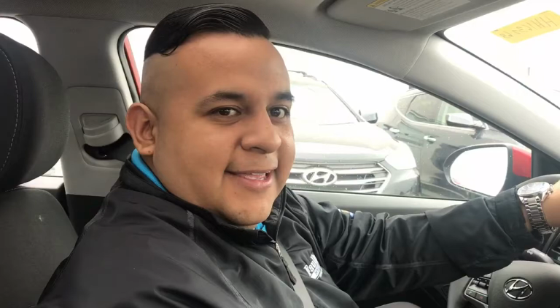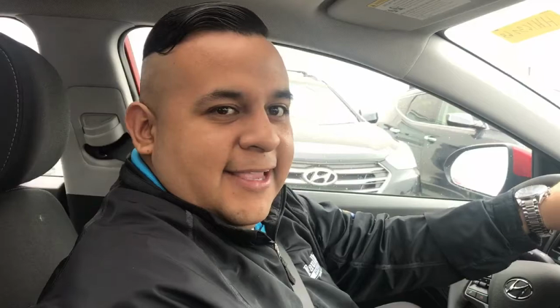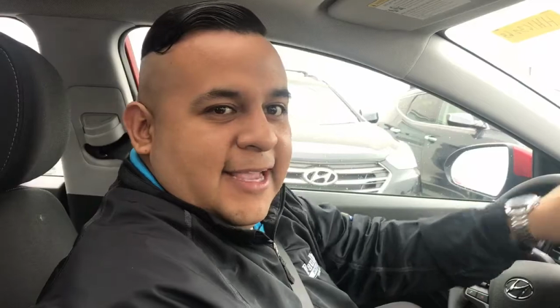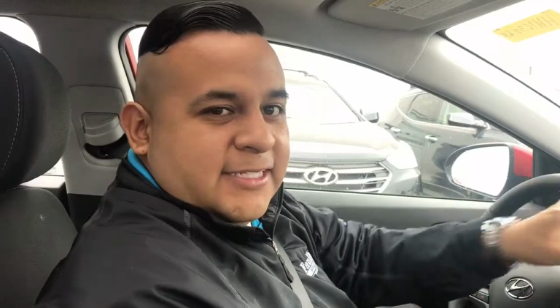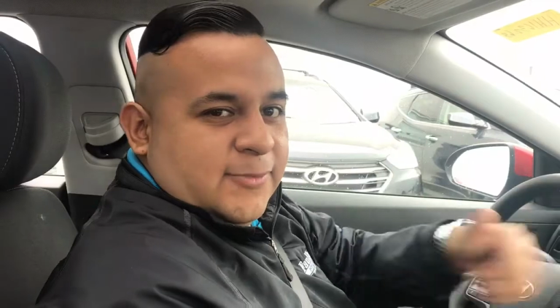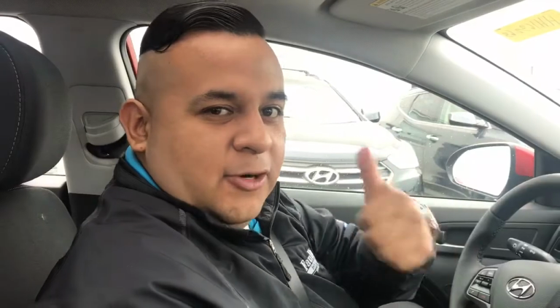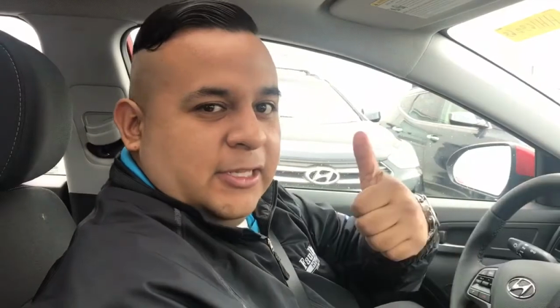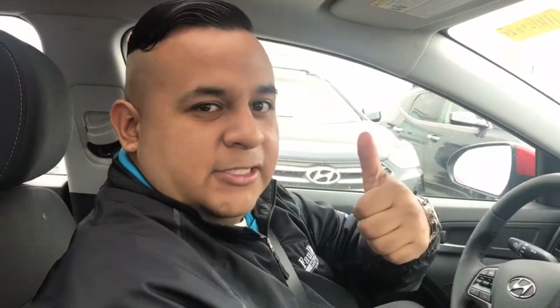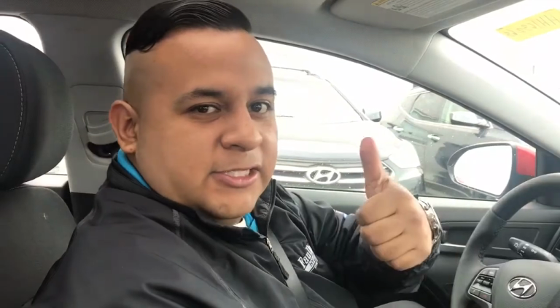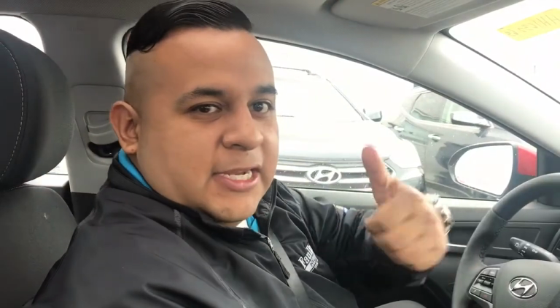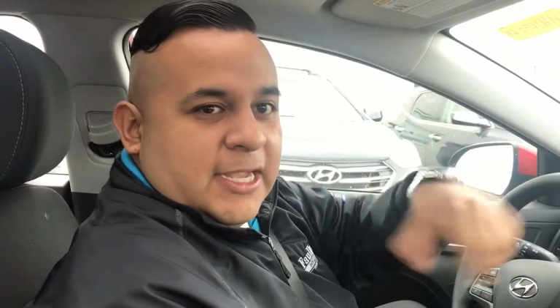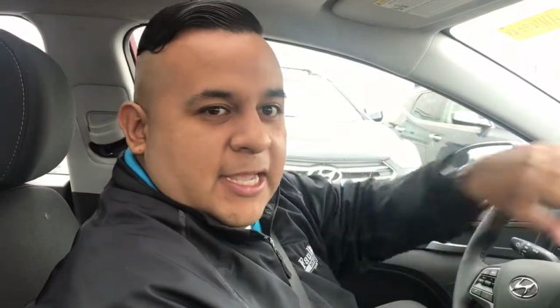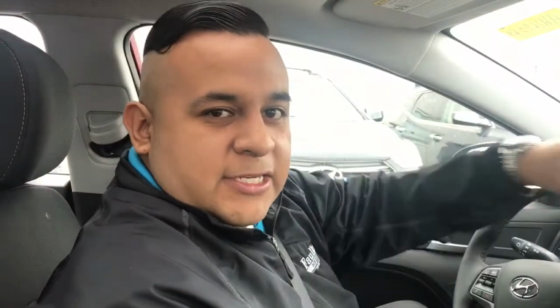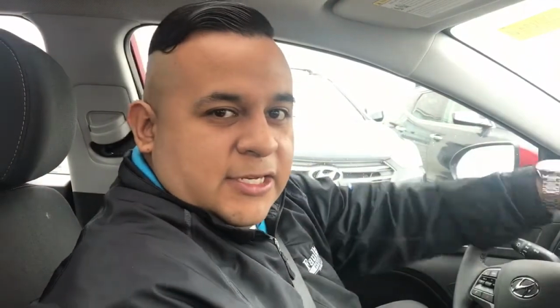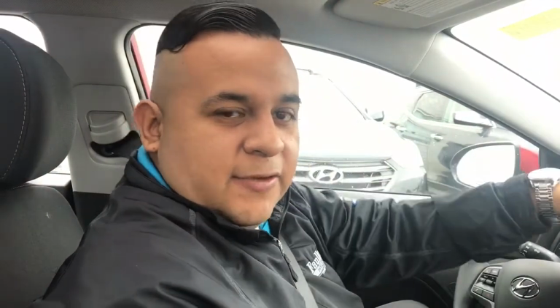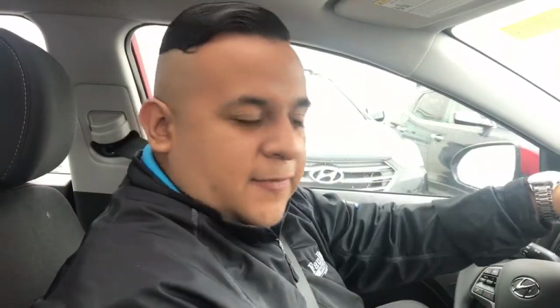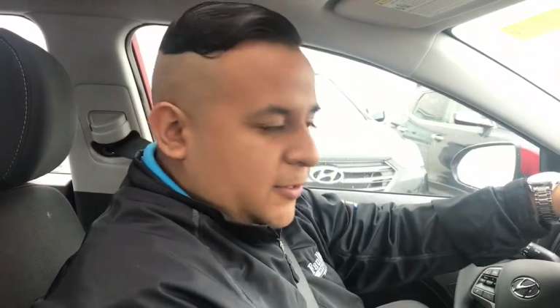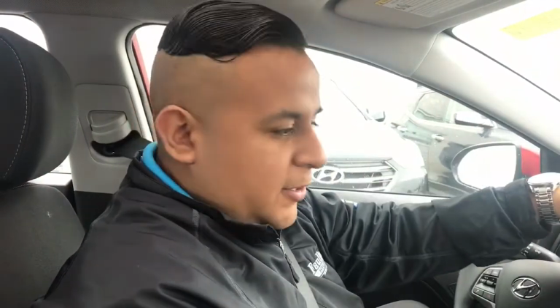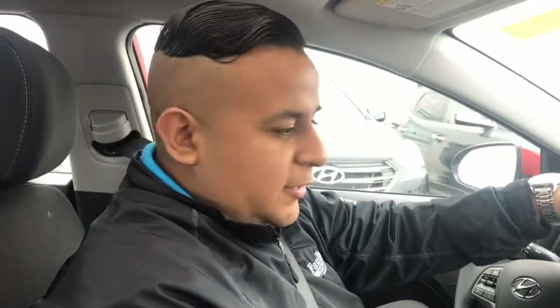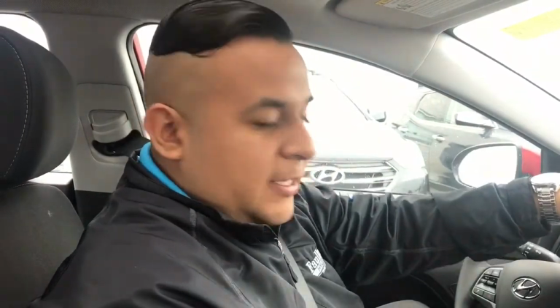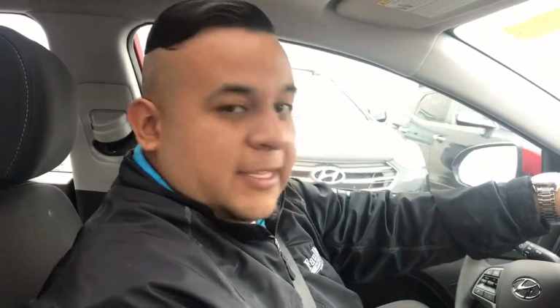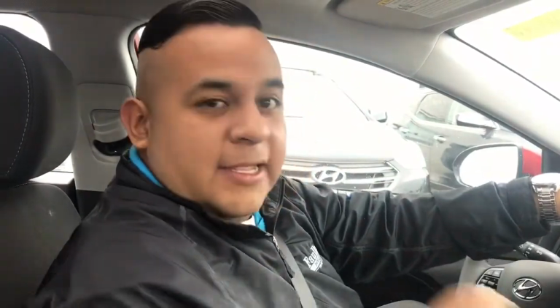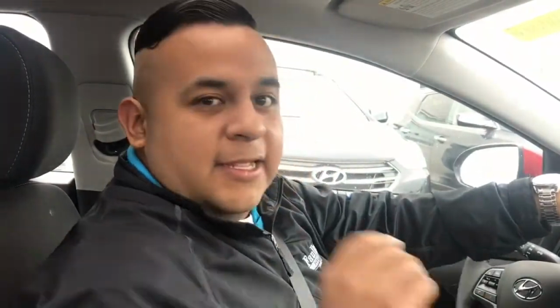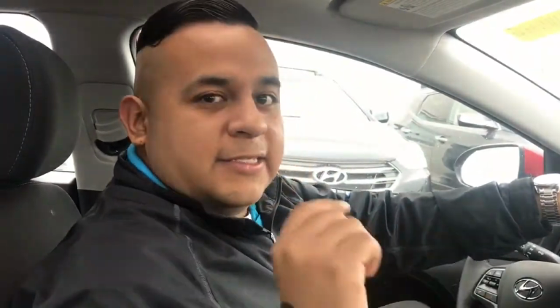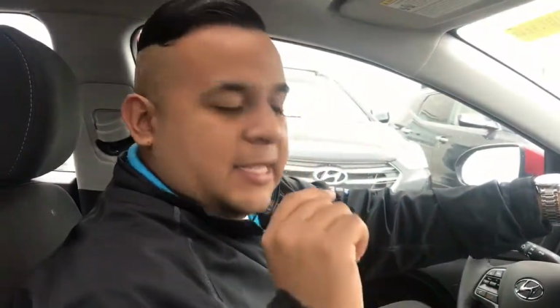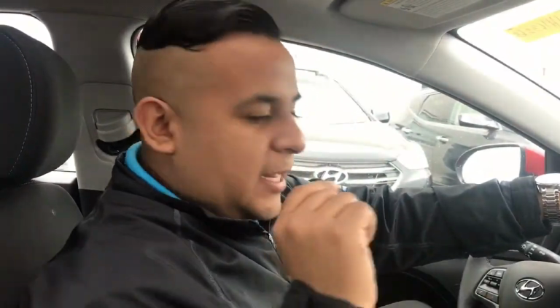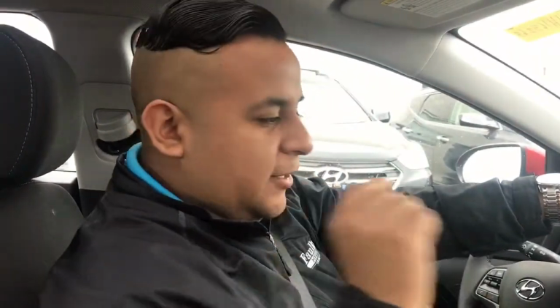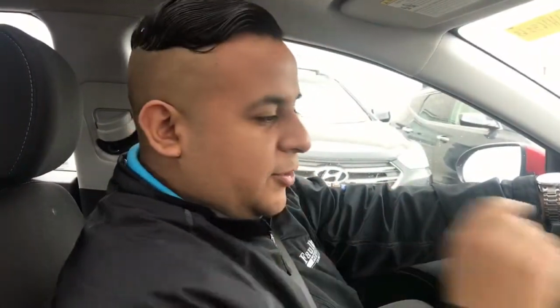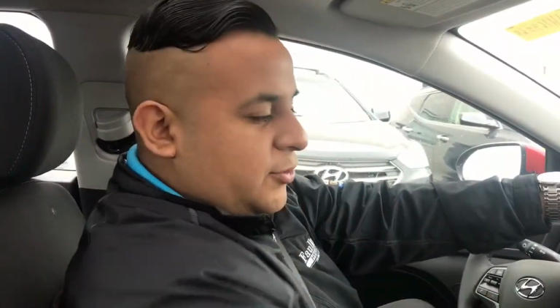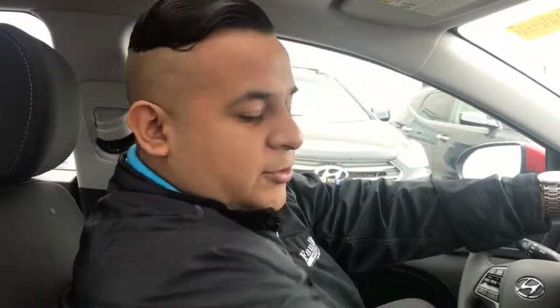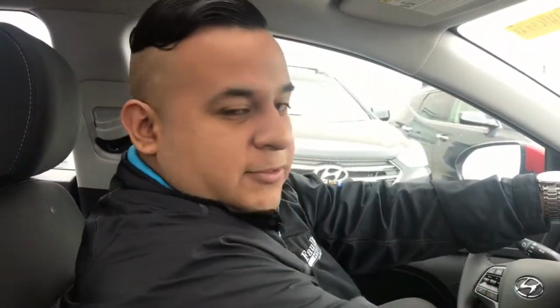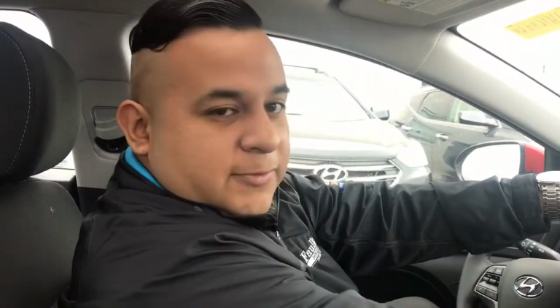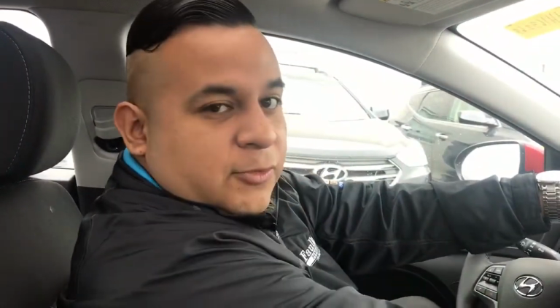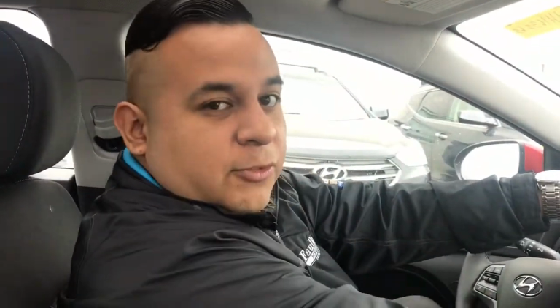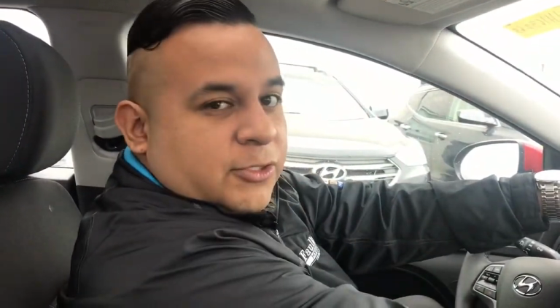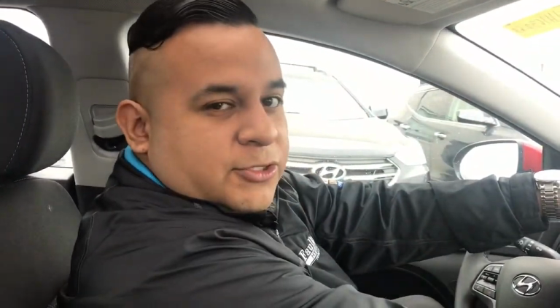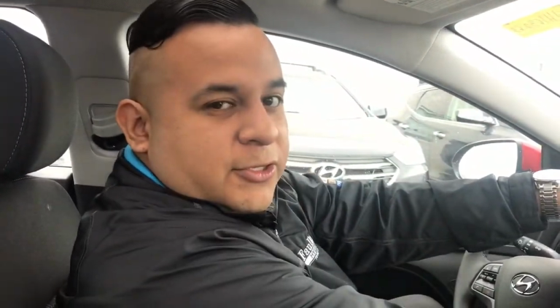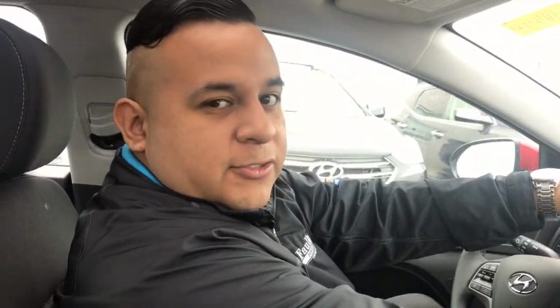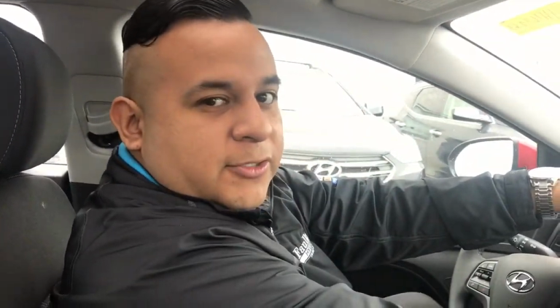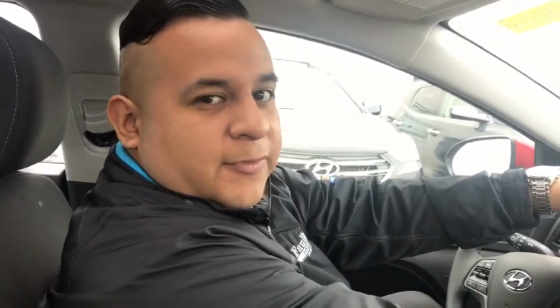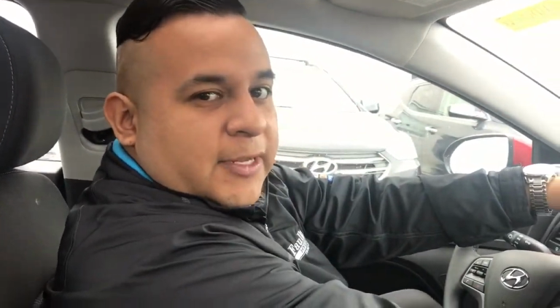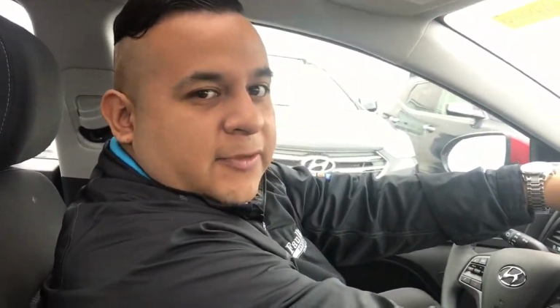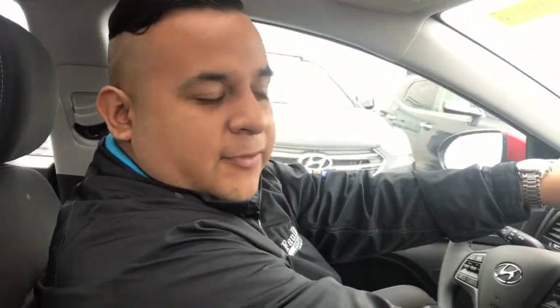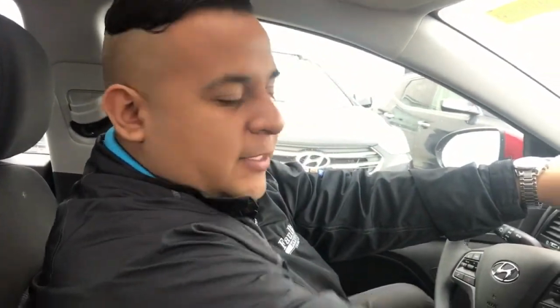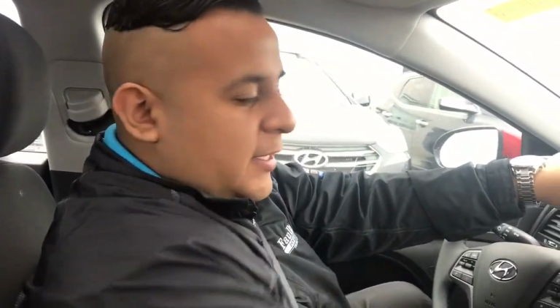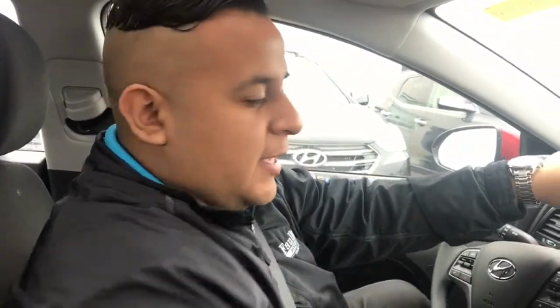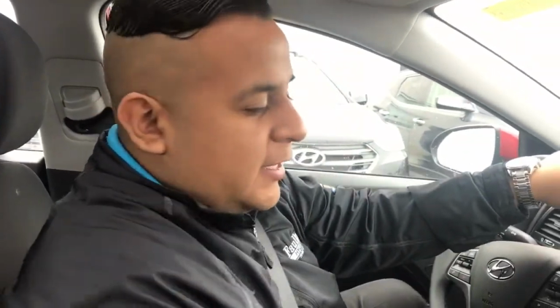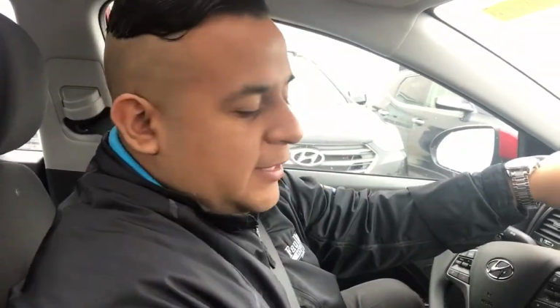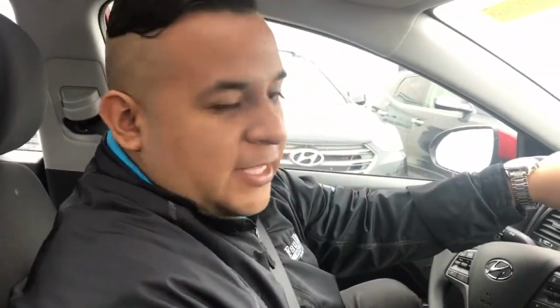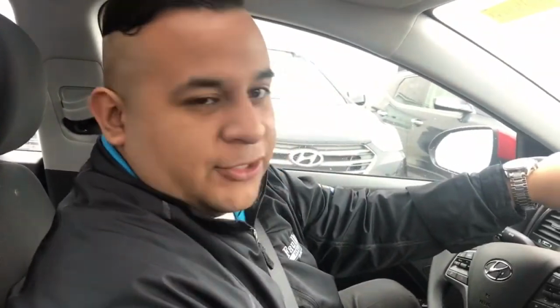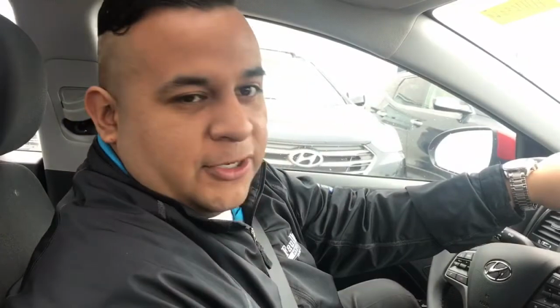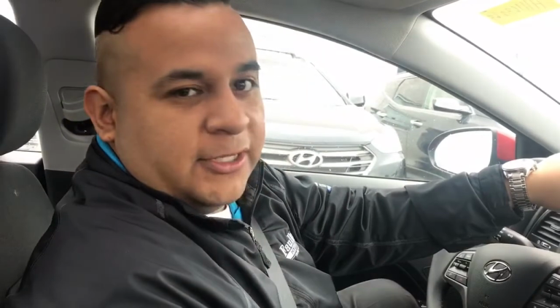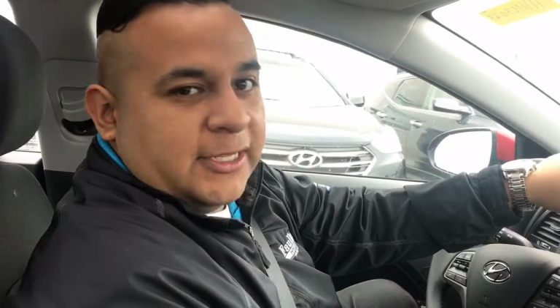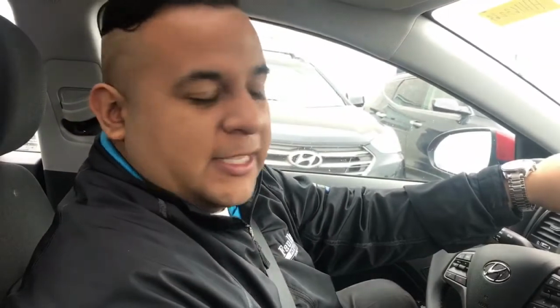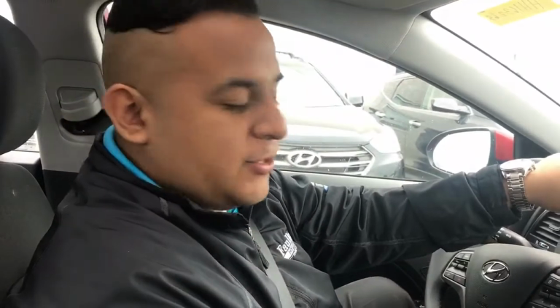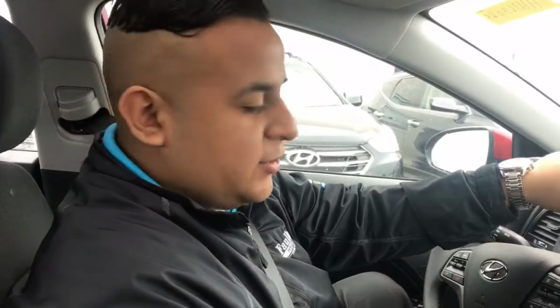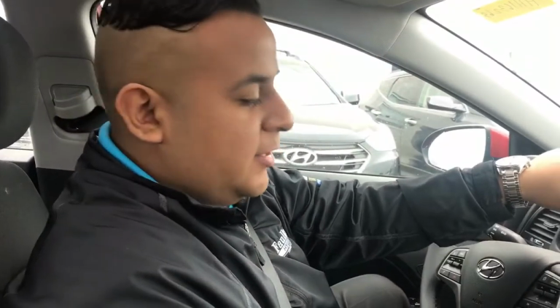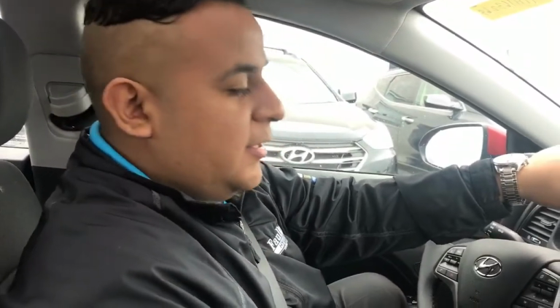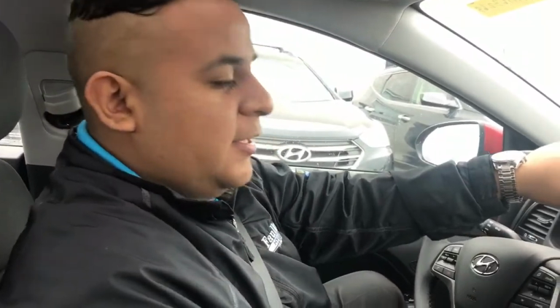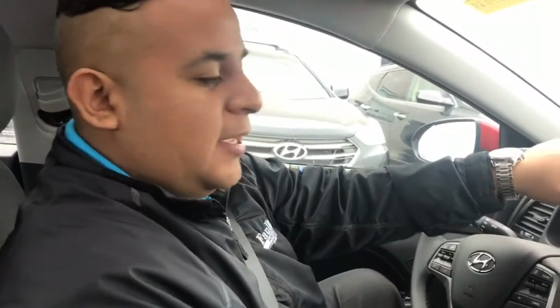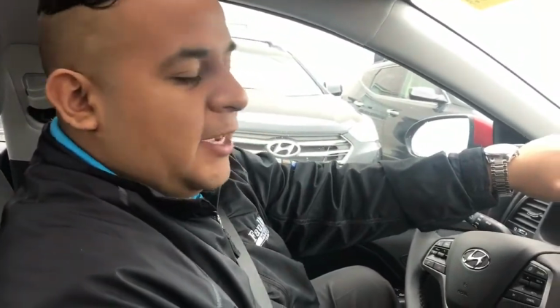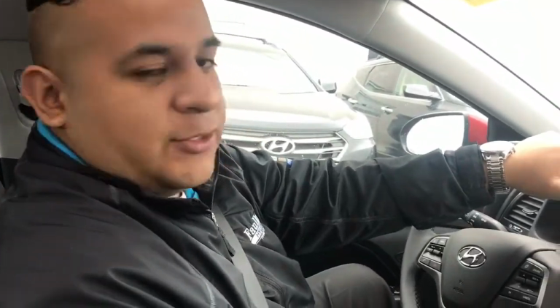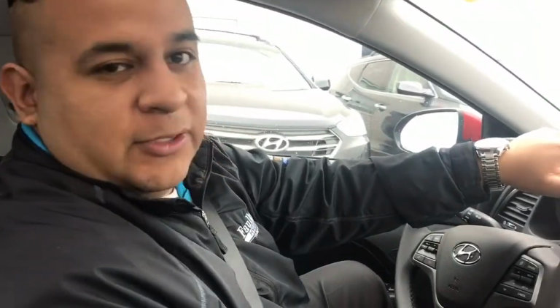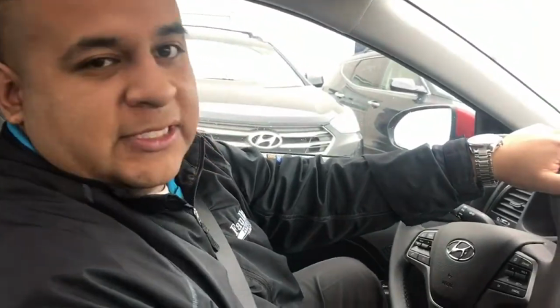Hey guys, good morning. This is John Contra here at Faulkner Hyundai. Today I'm going to show you some cool tricks on the radio for the Hyundai Elantra 2017.